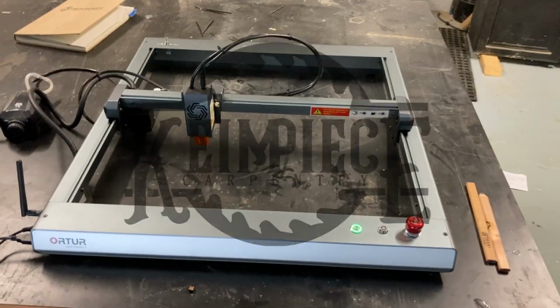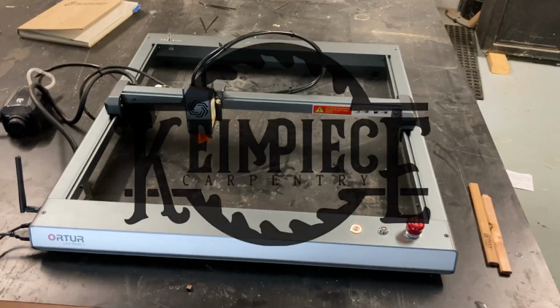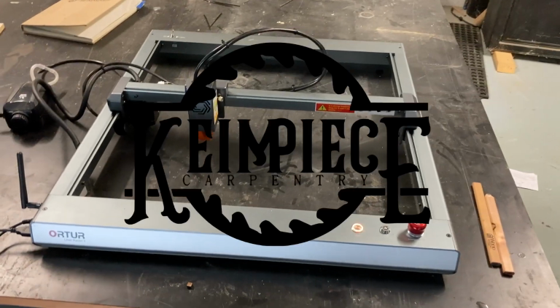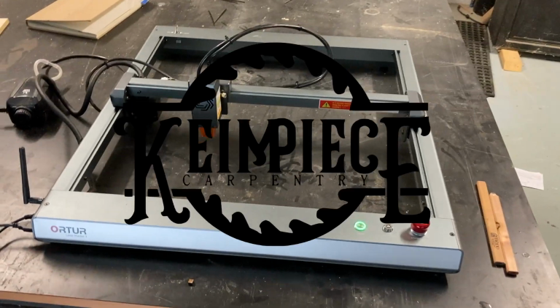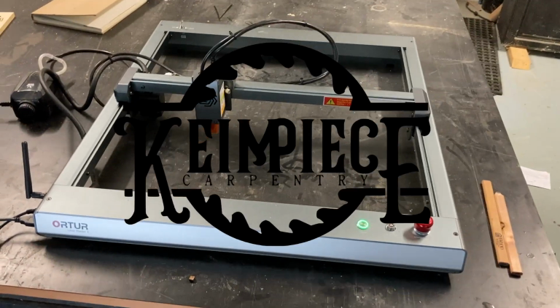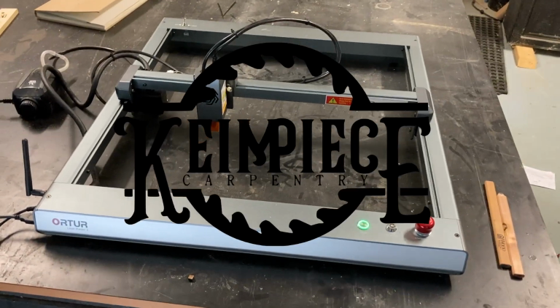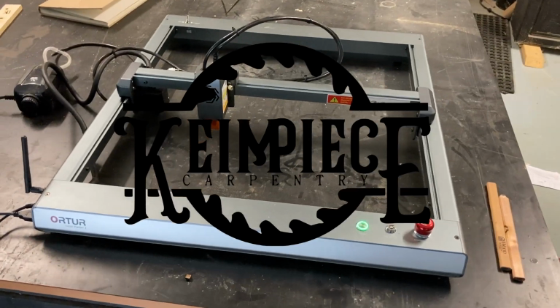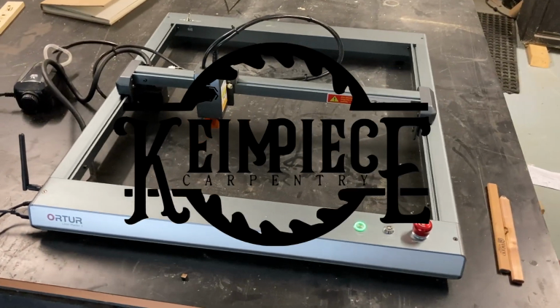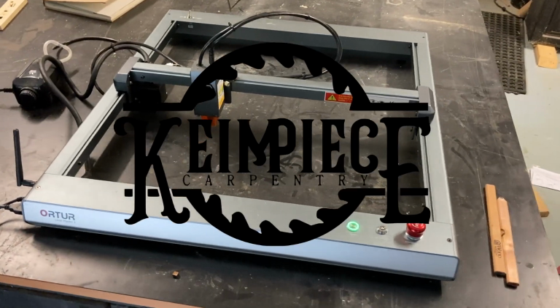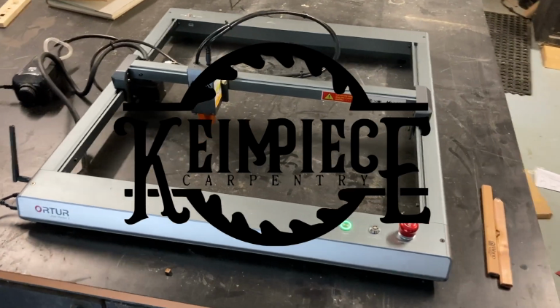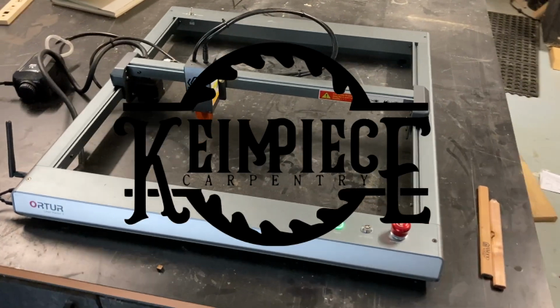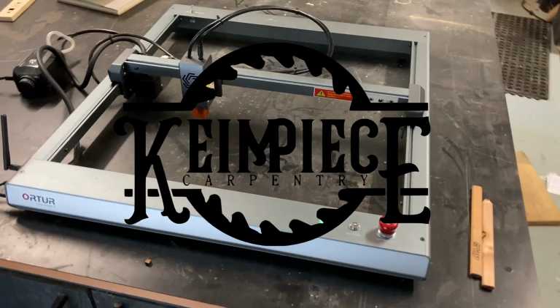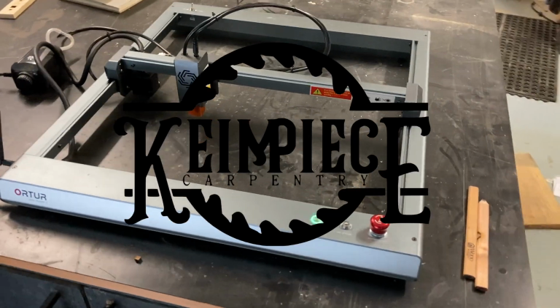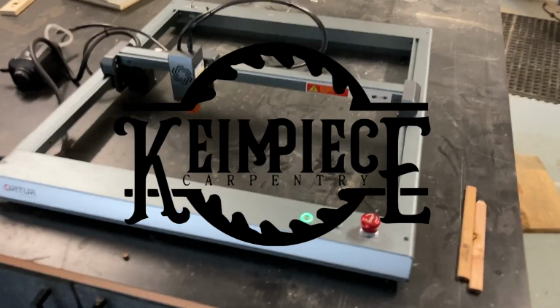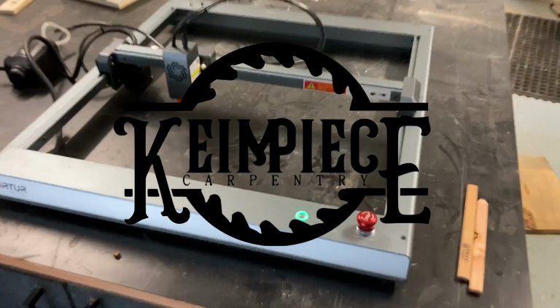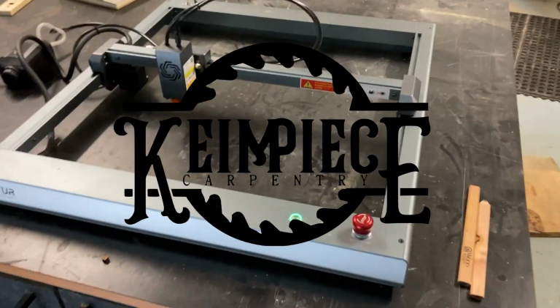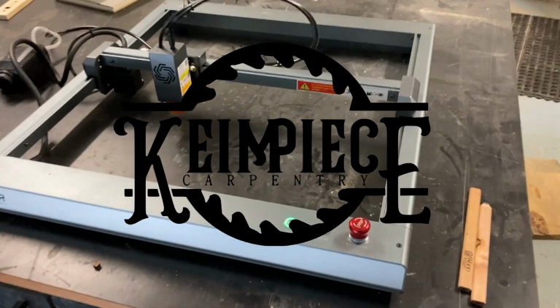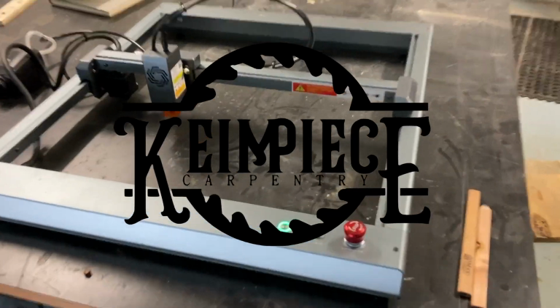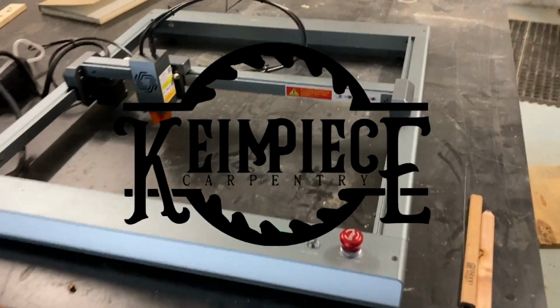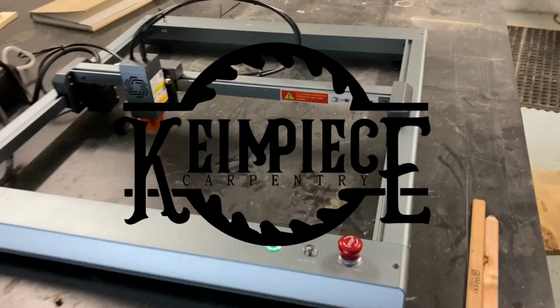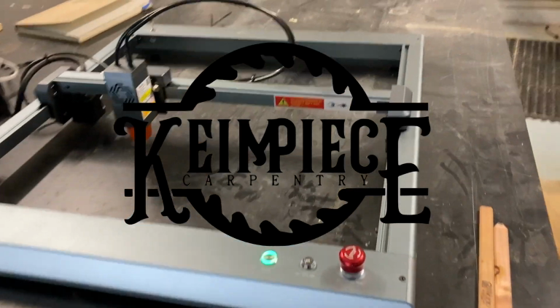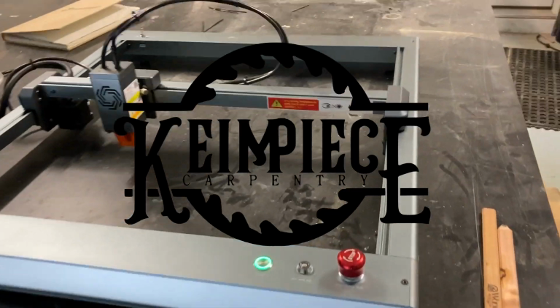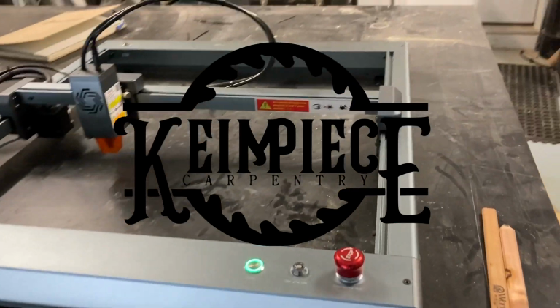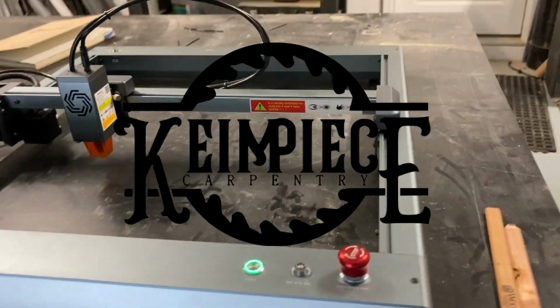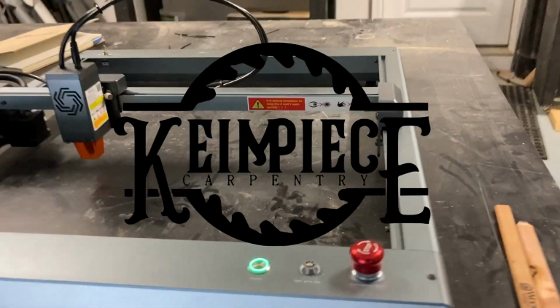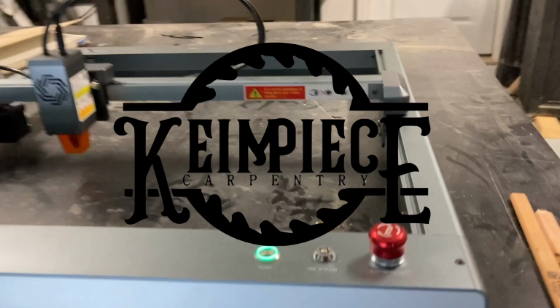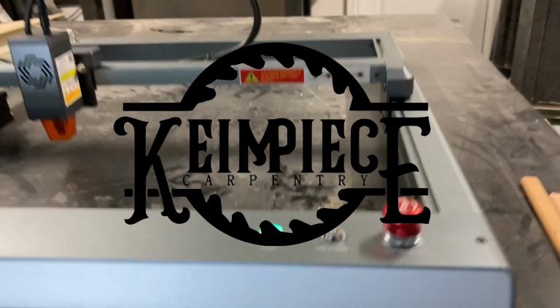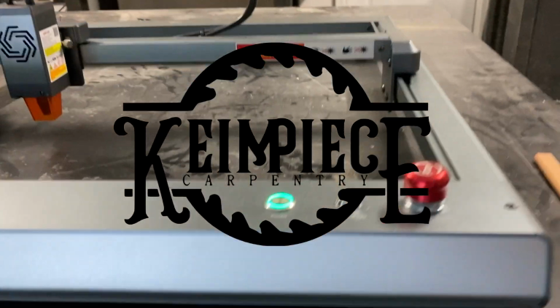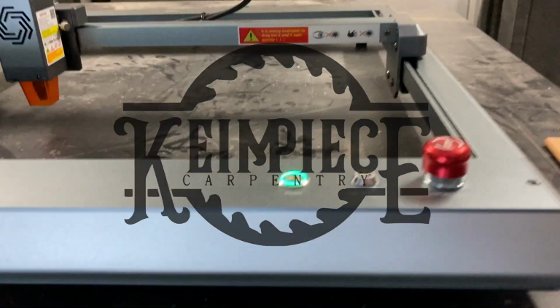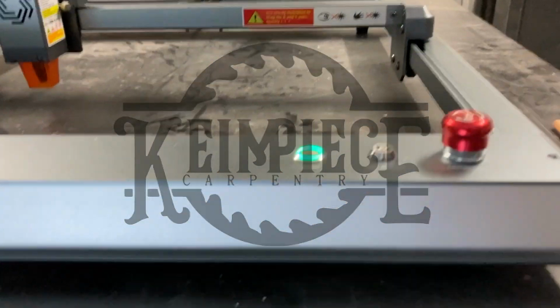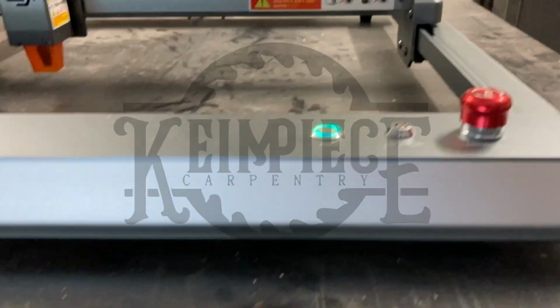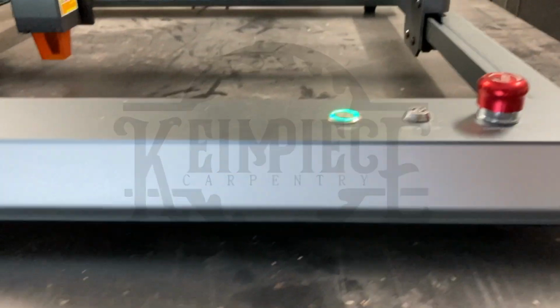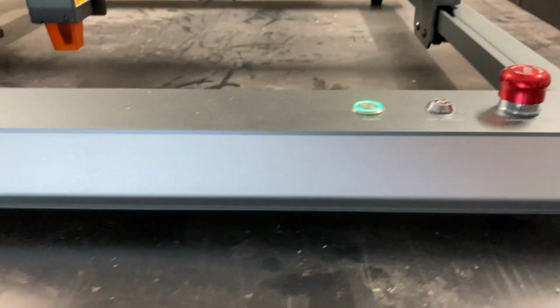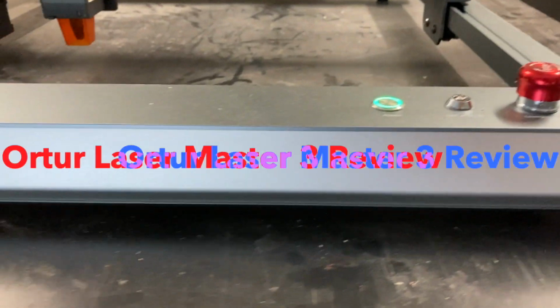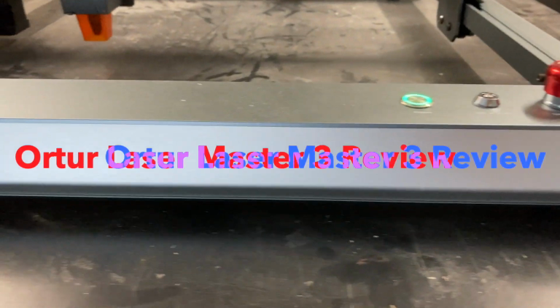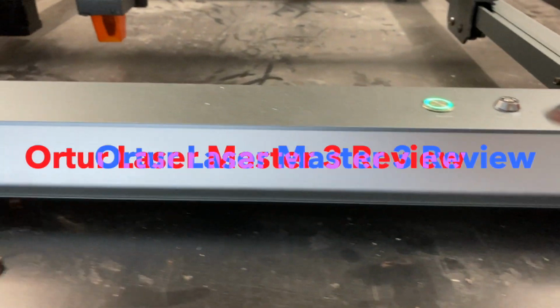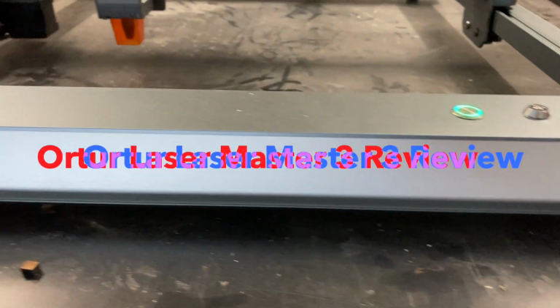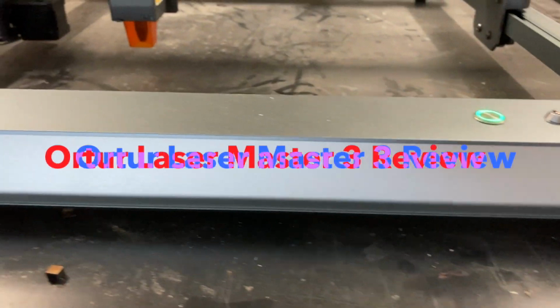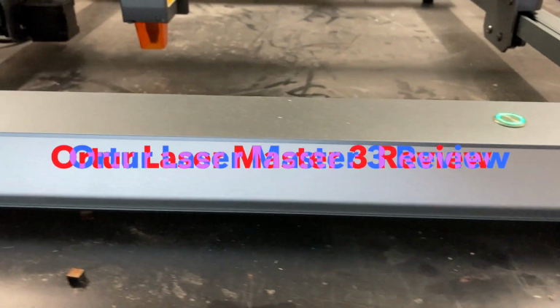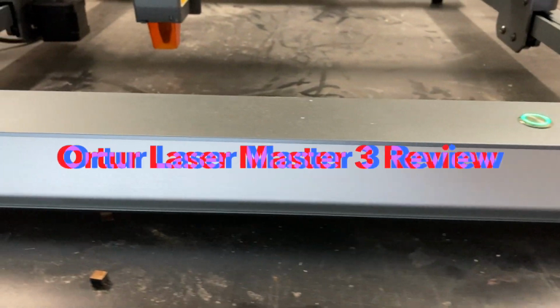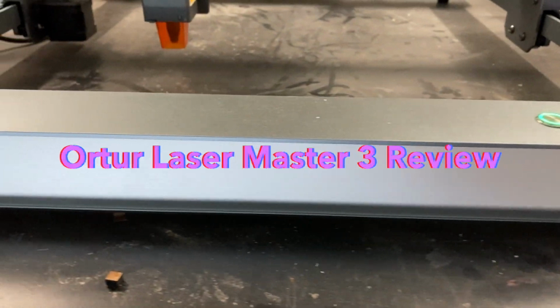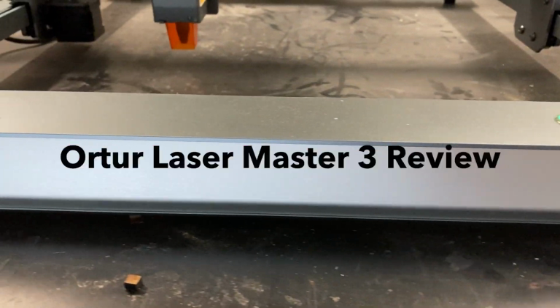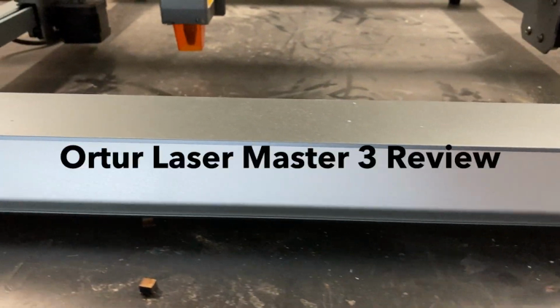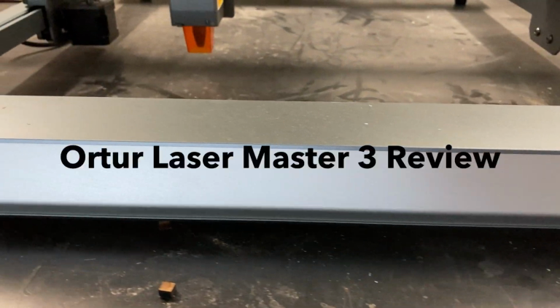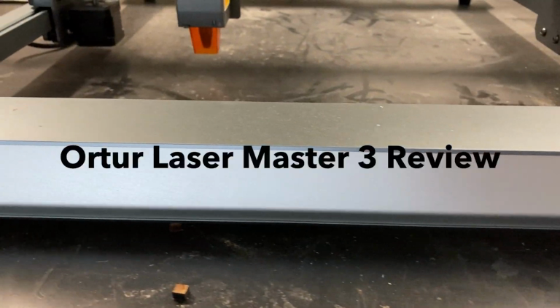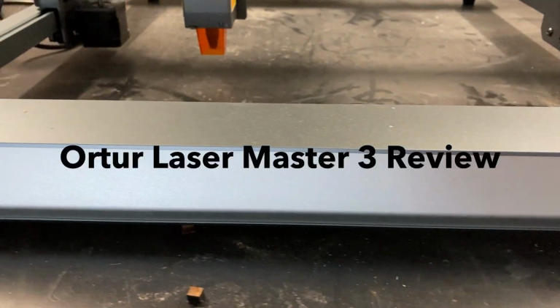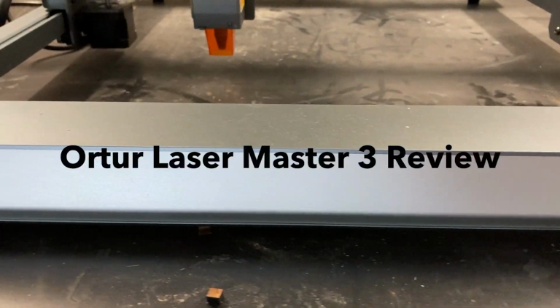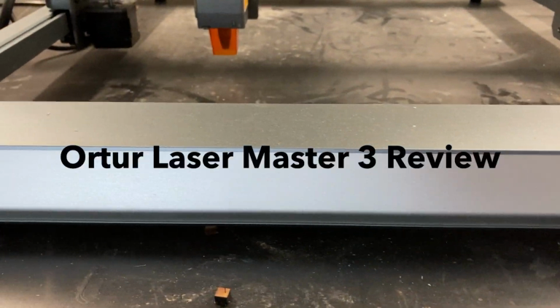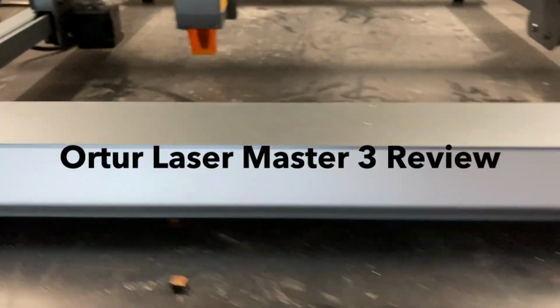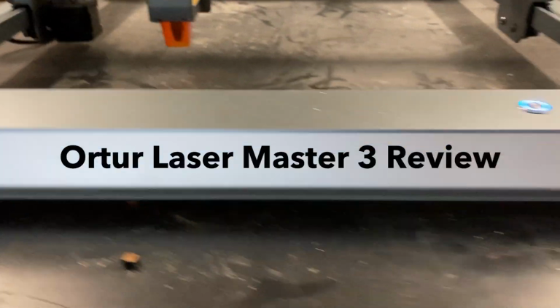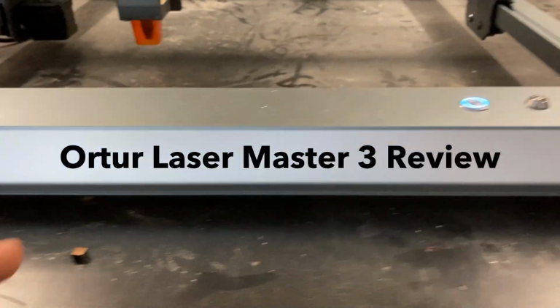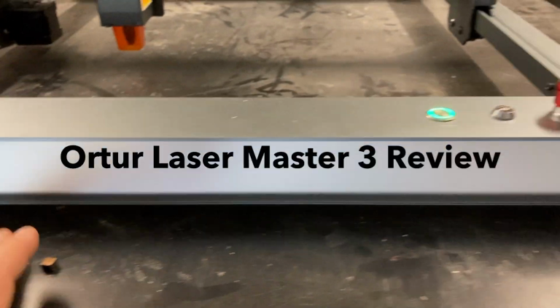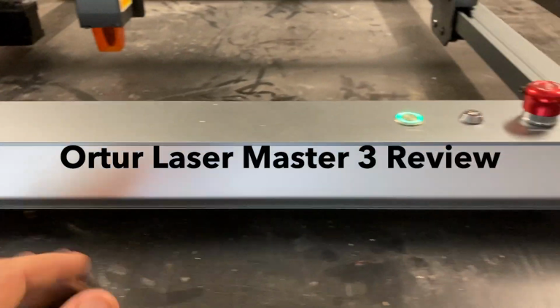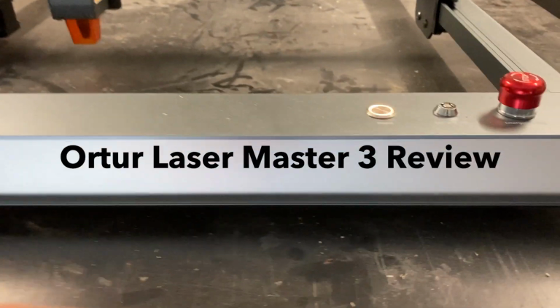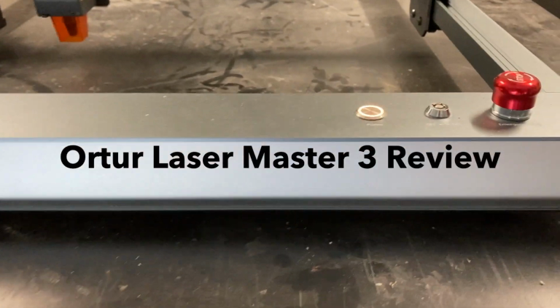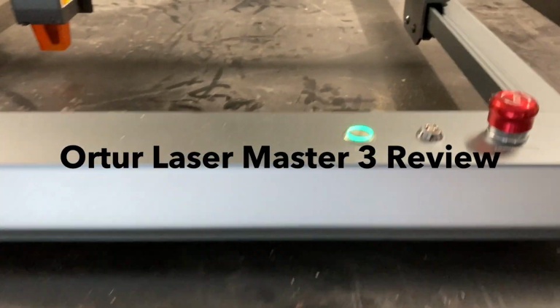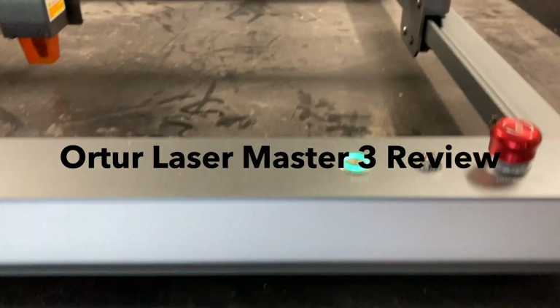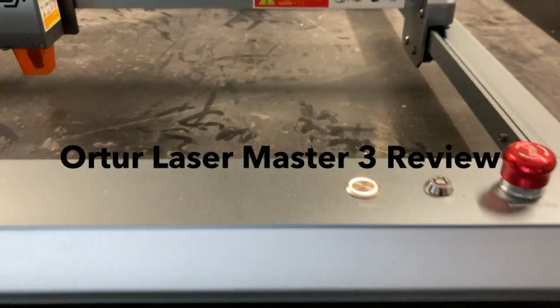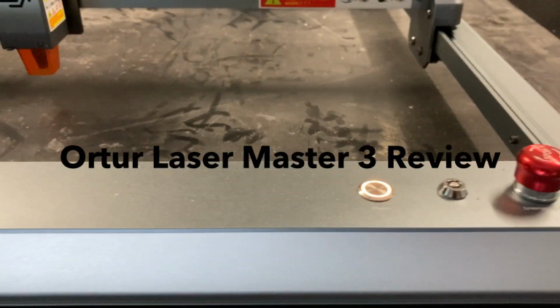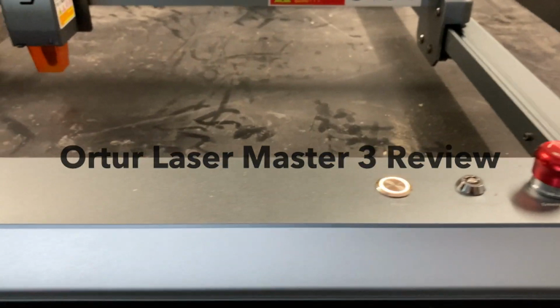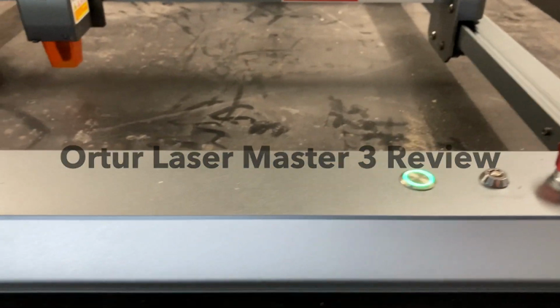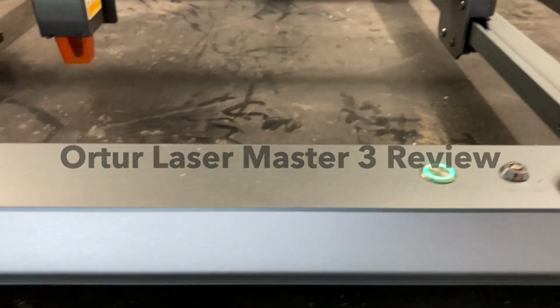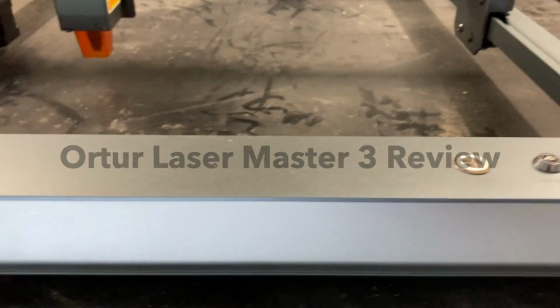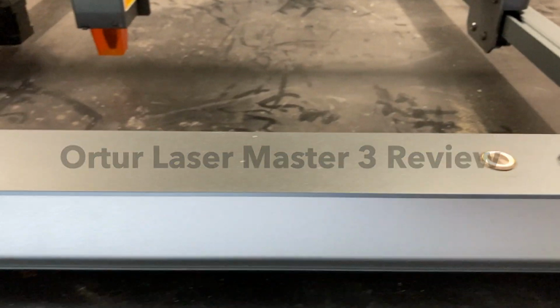What's going on everyone? This is Kevin with Kindpiece Carpentry. We're going to jump right into this review on the Ortur Laser Master 3.